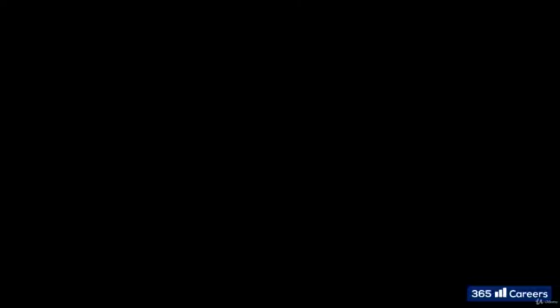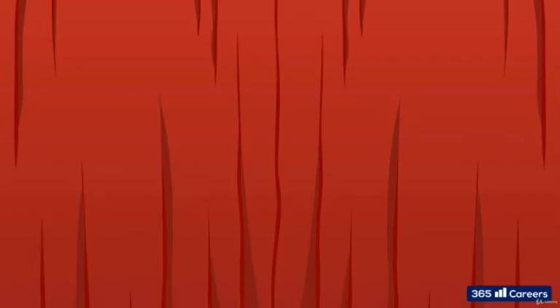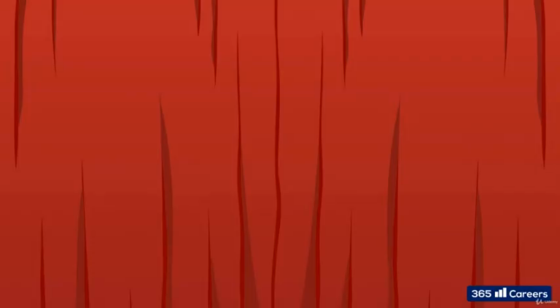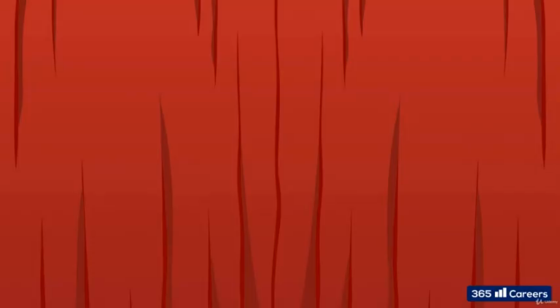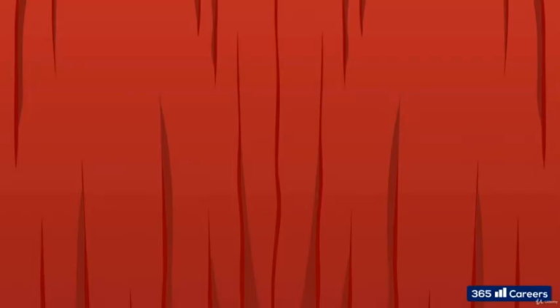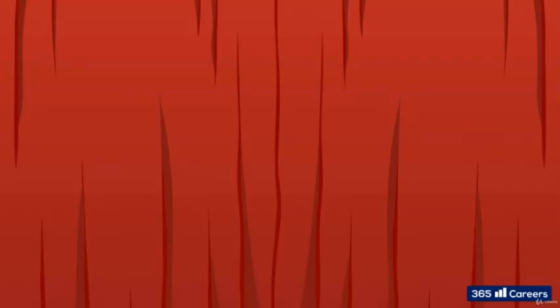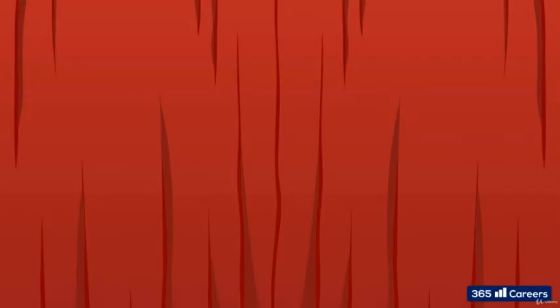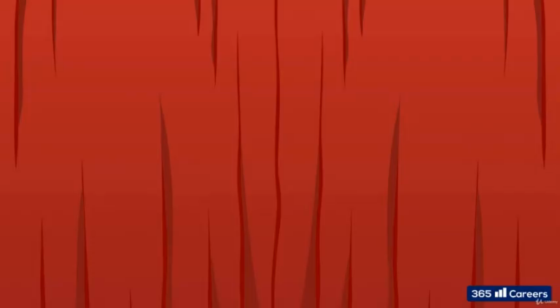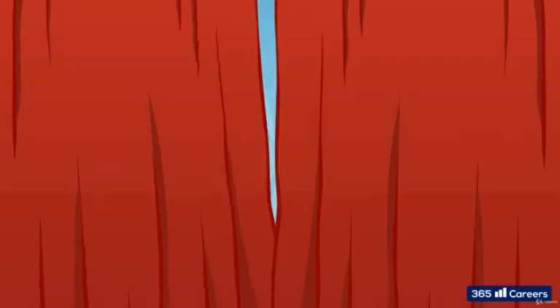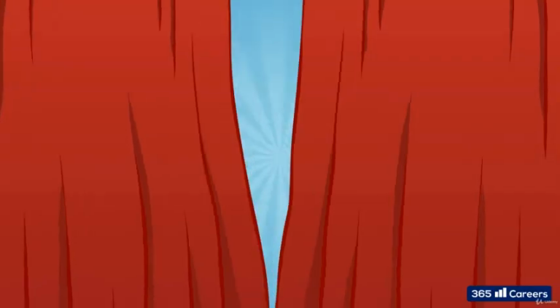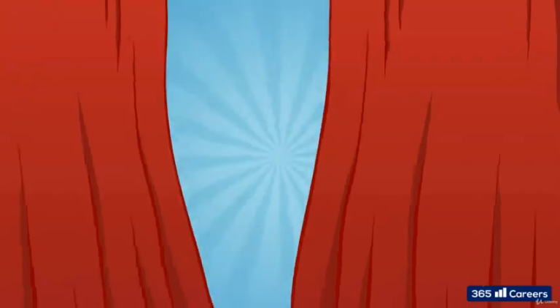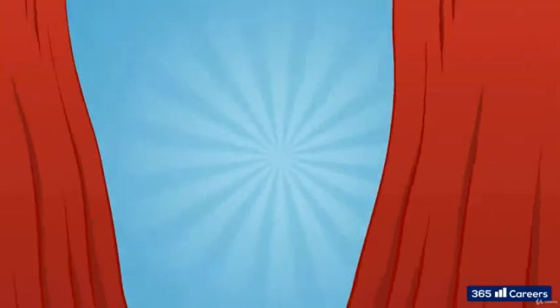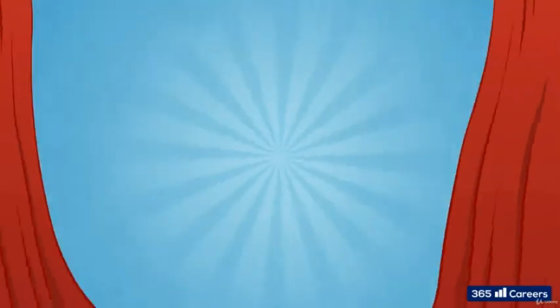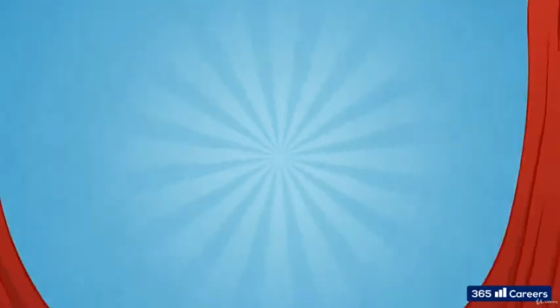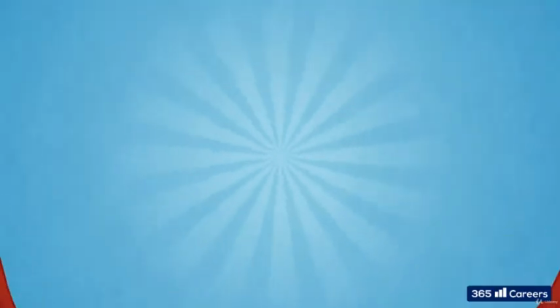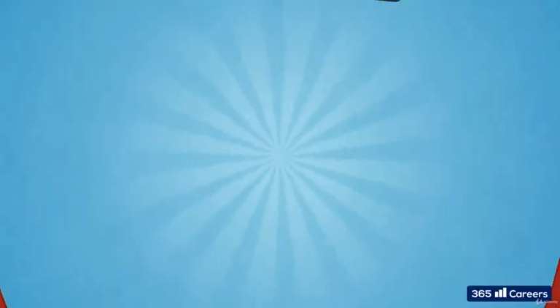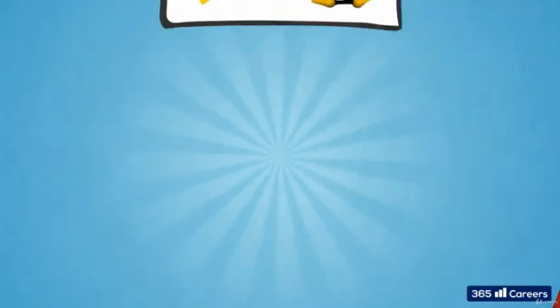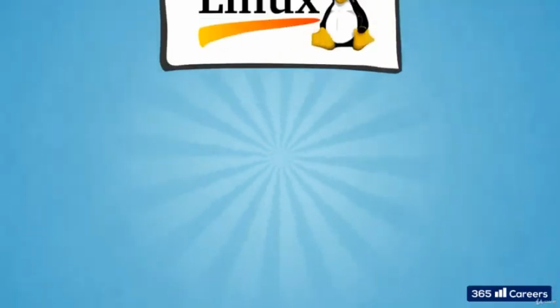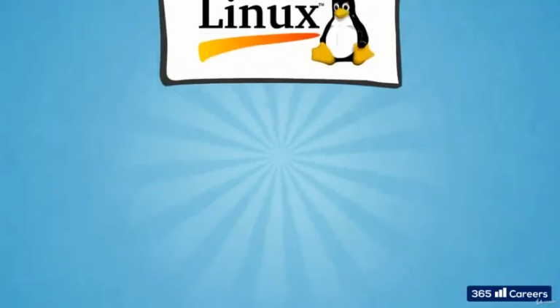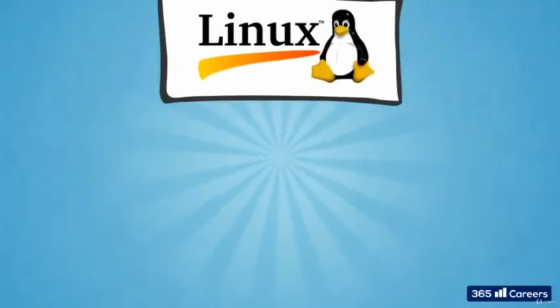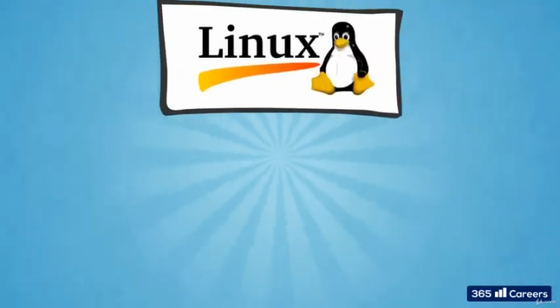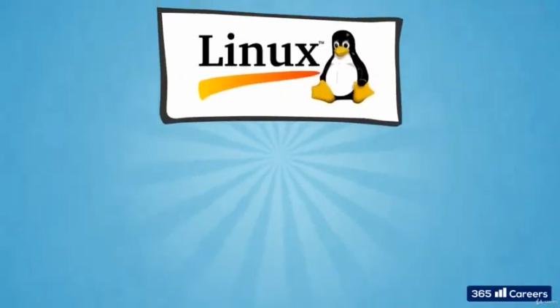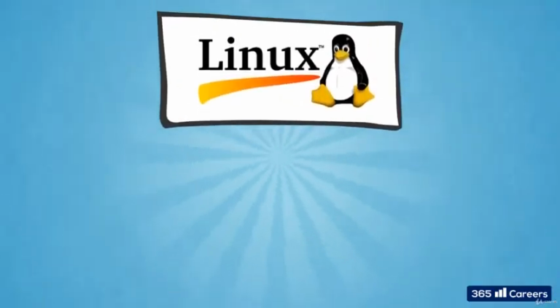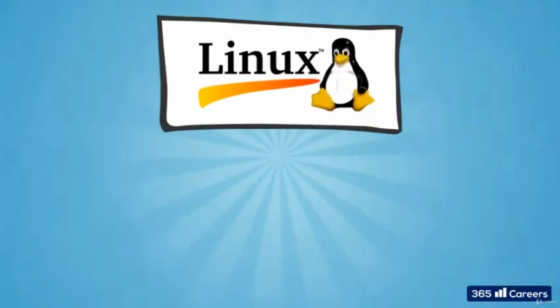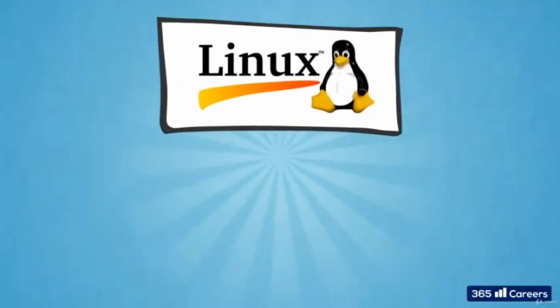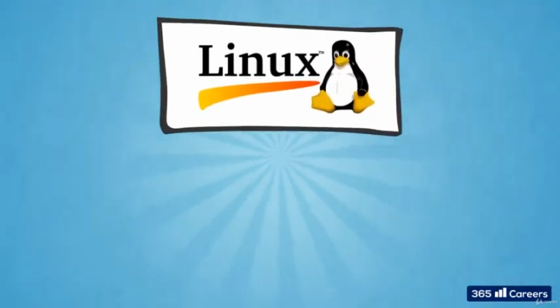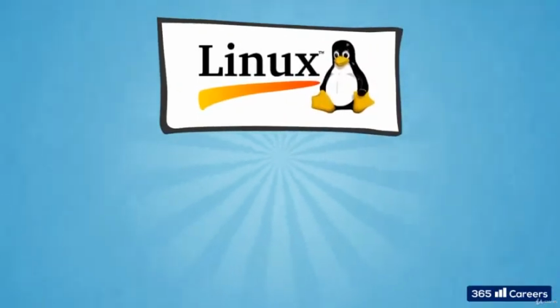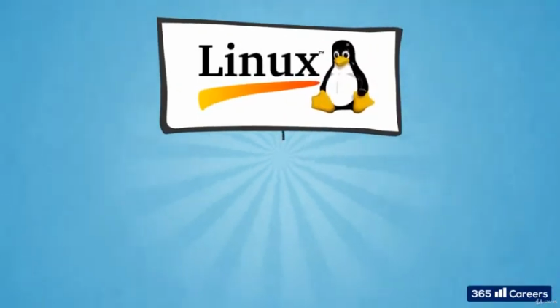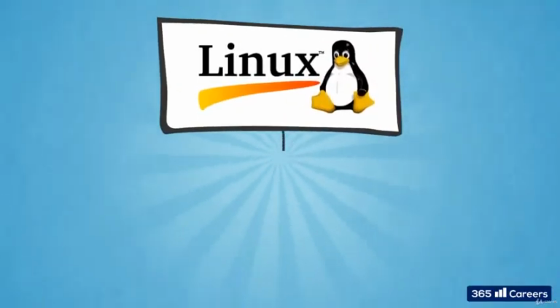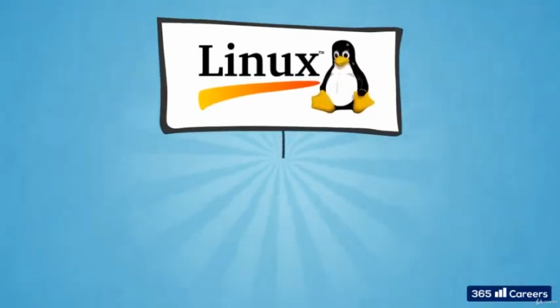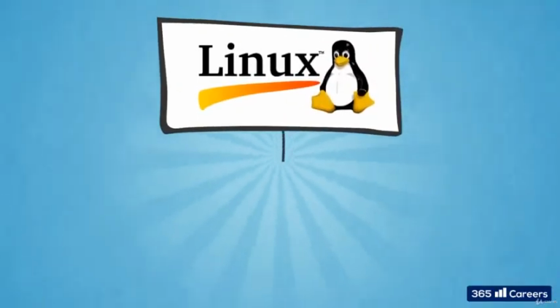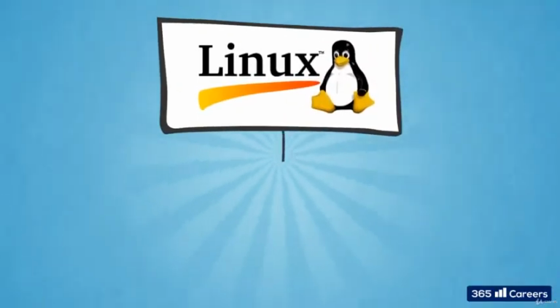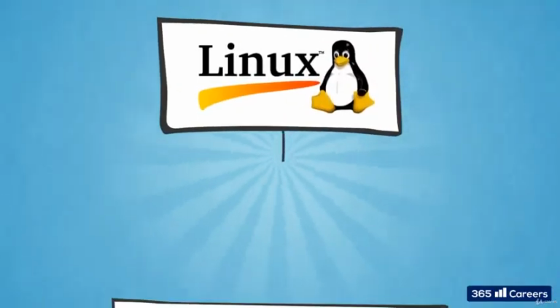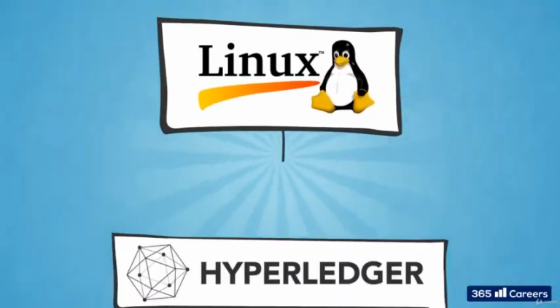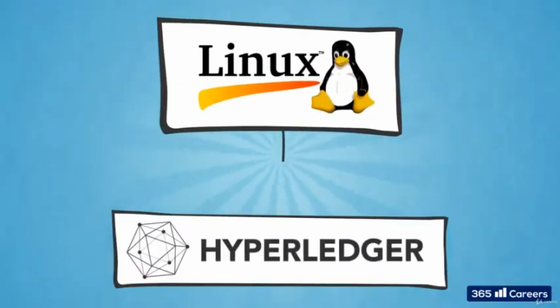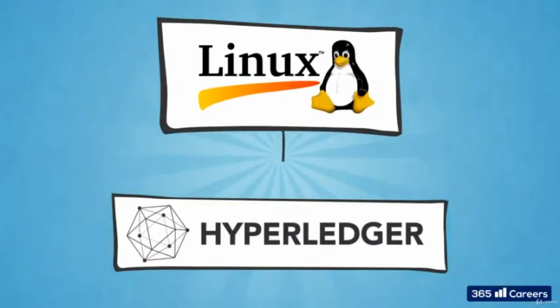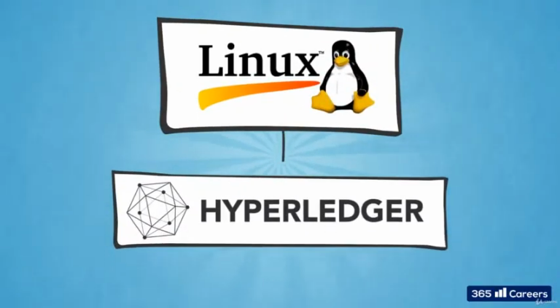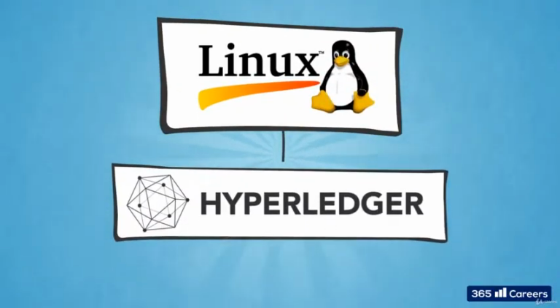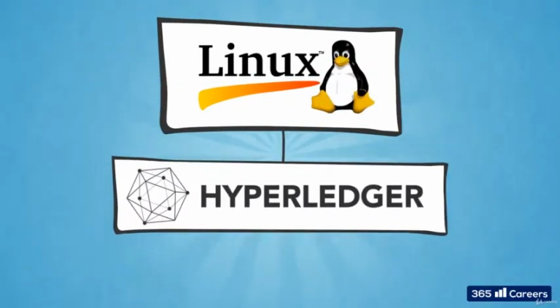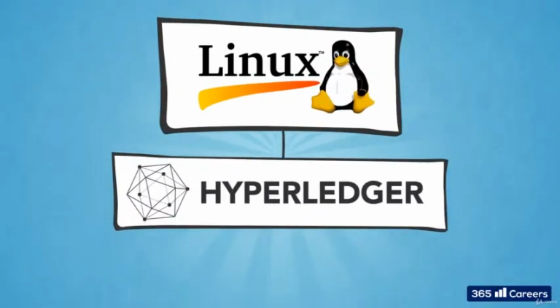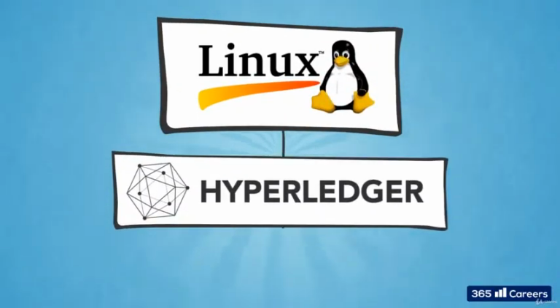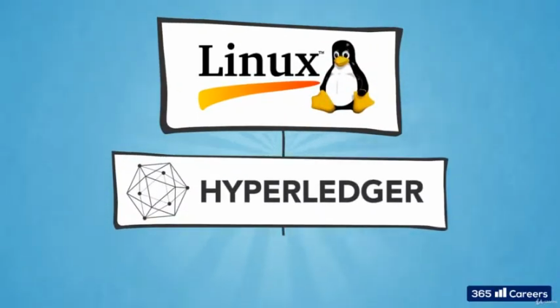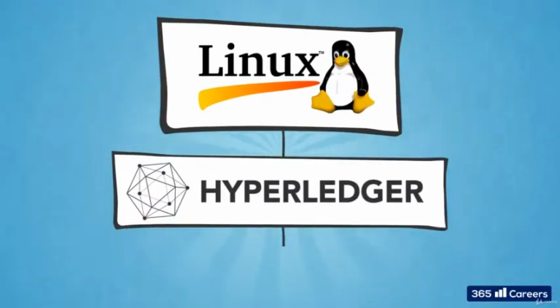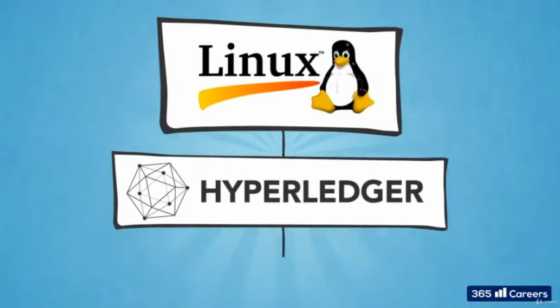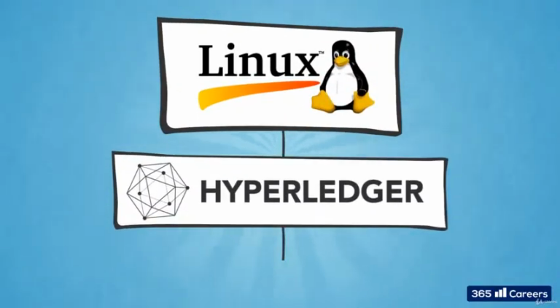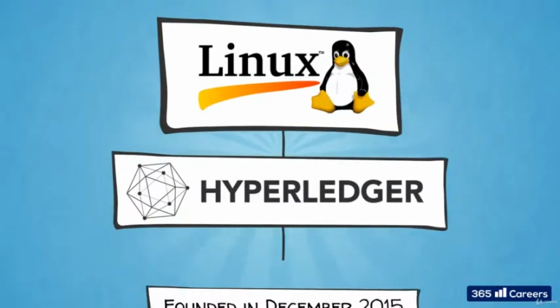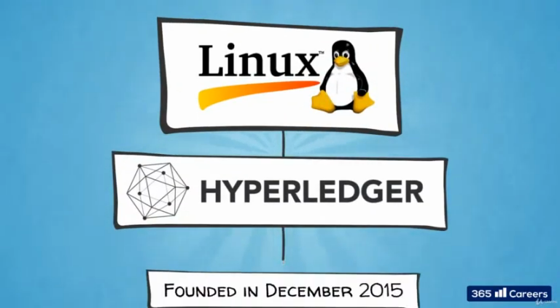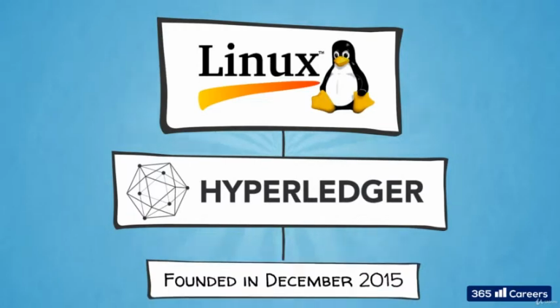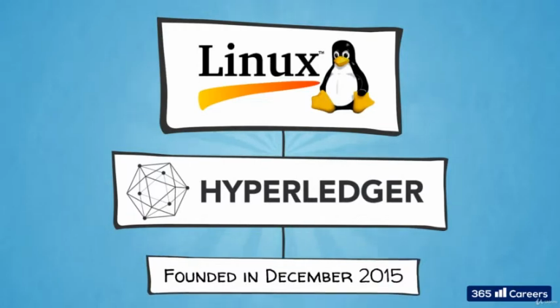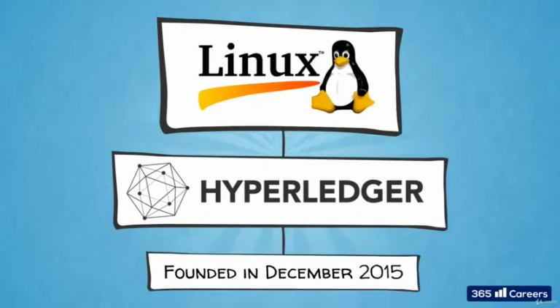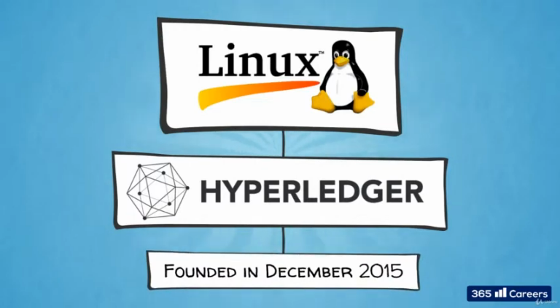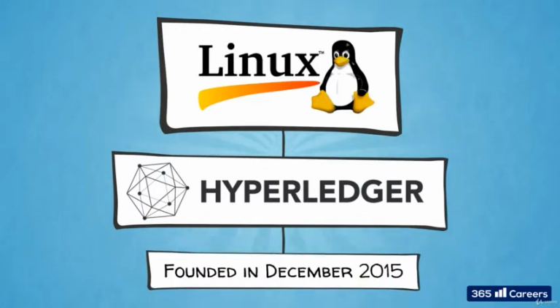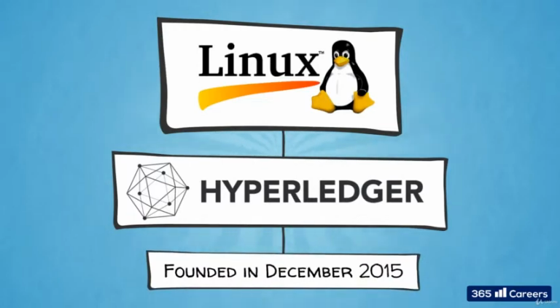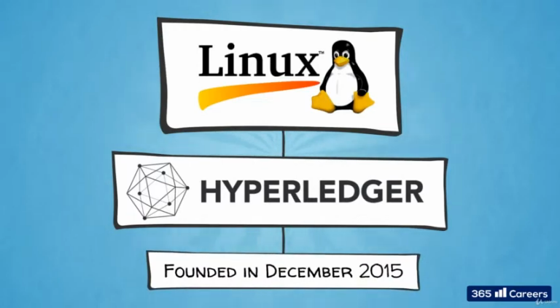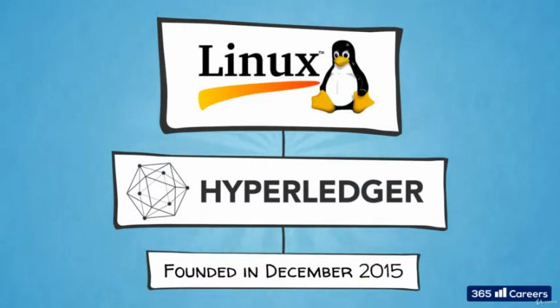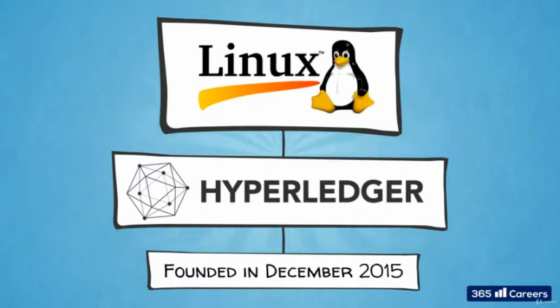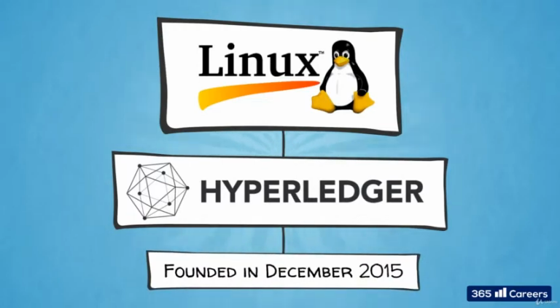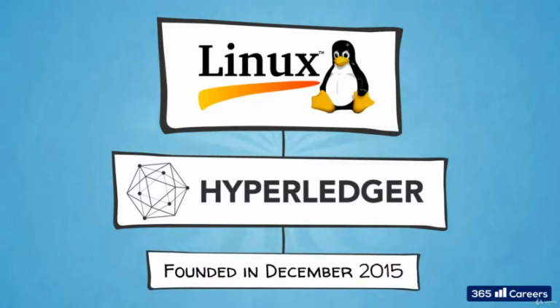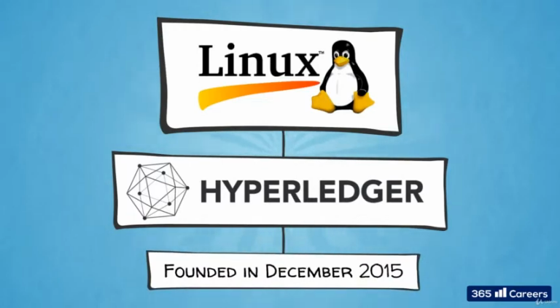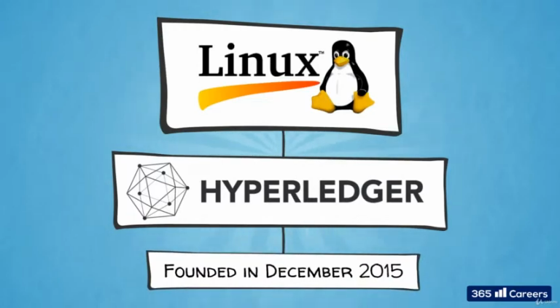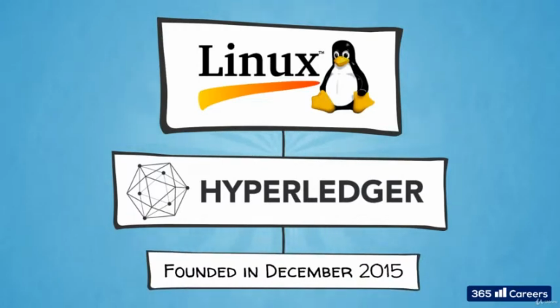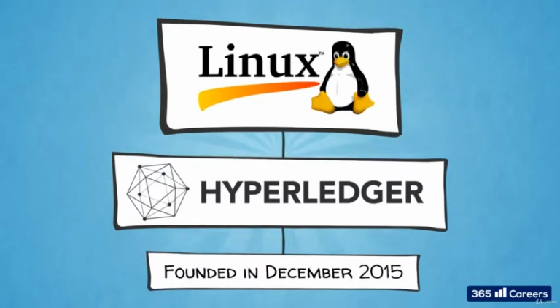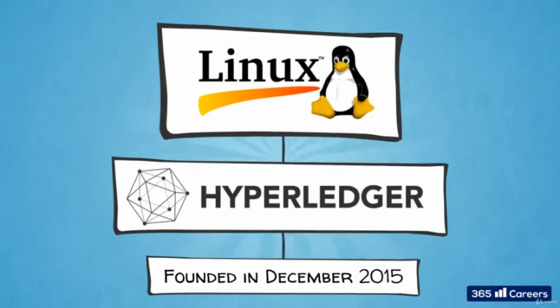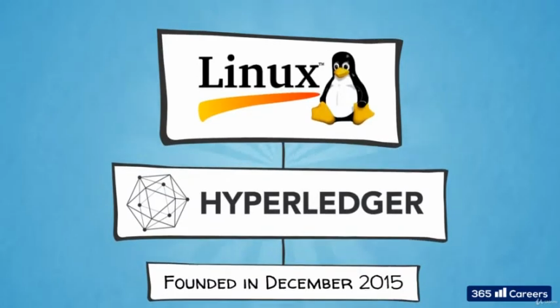The Hyperledger project is a cross-industry blockchain collaboration launched by the Linux Foundation in December 2015.